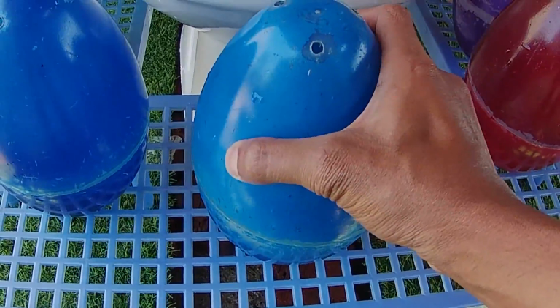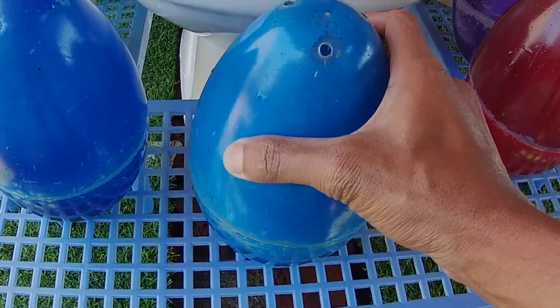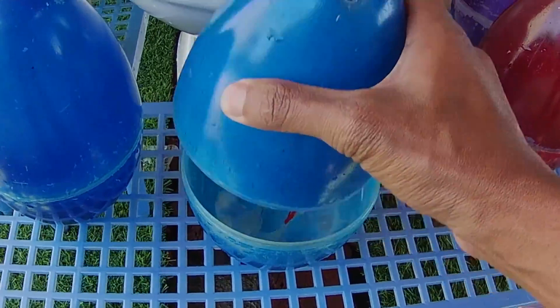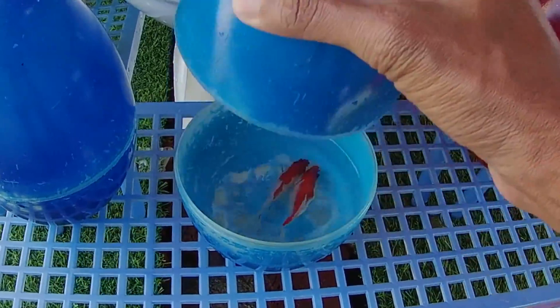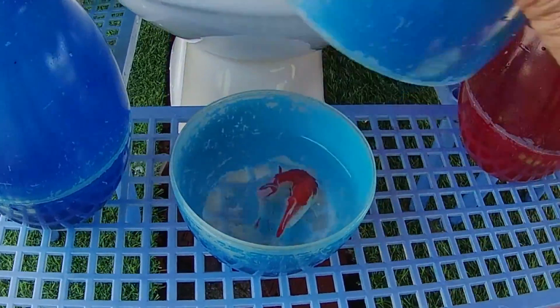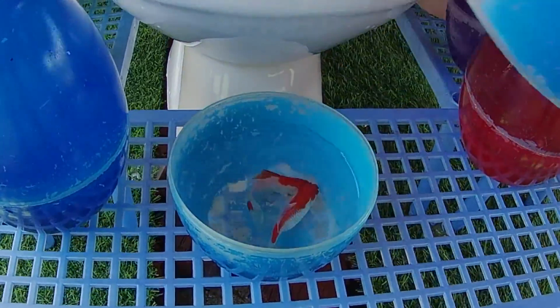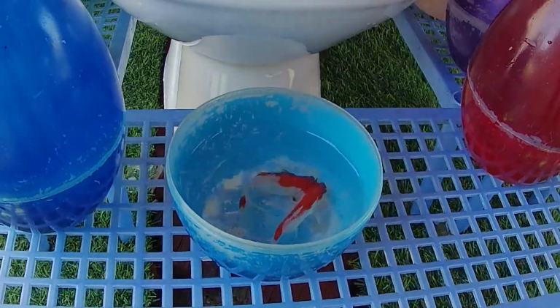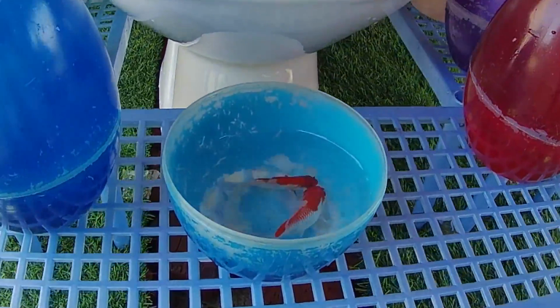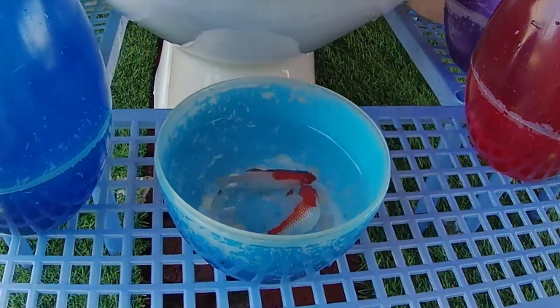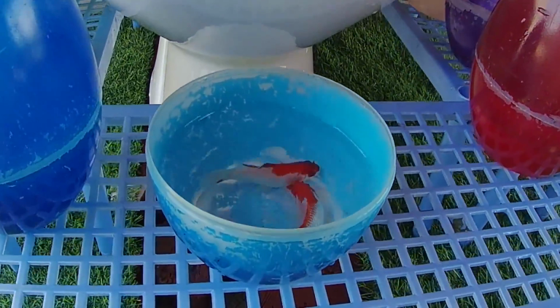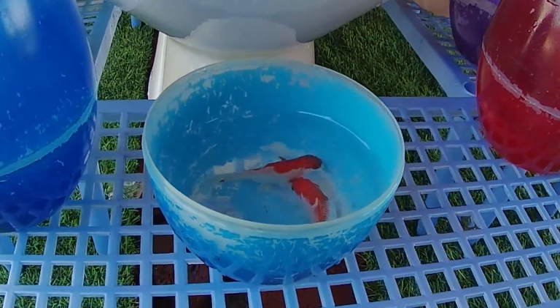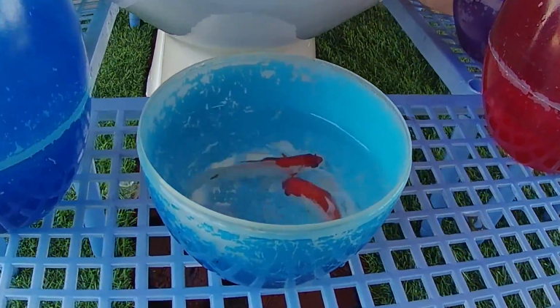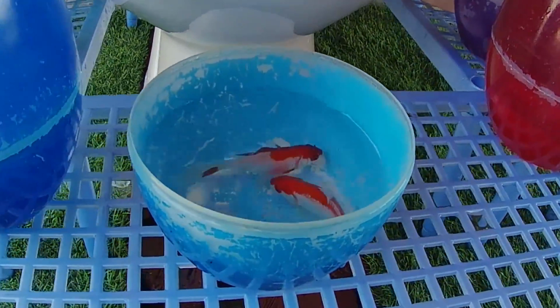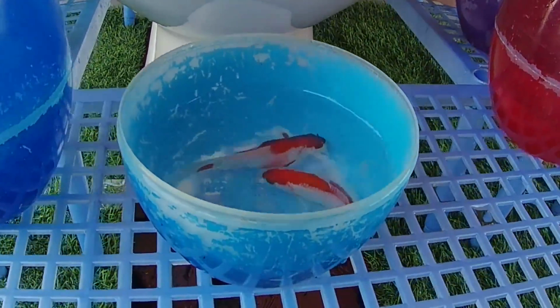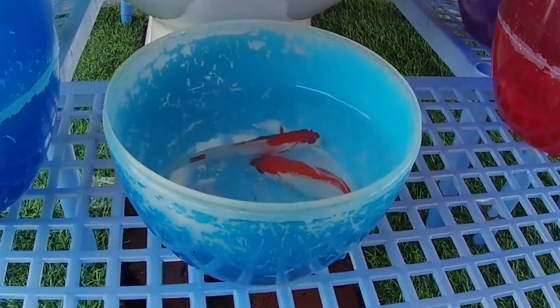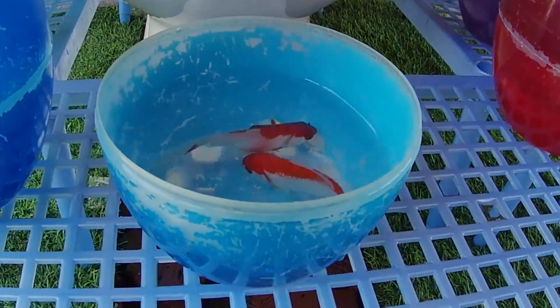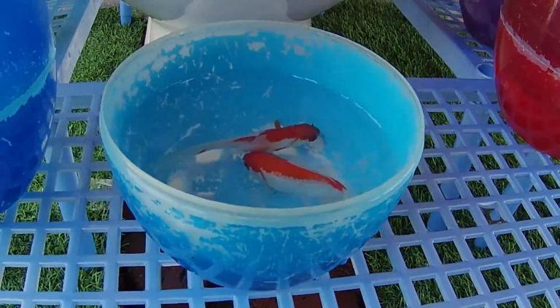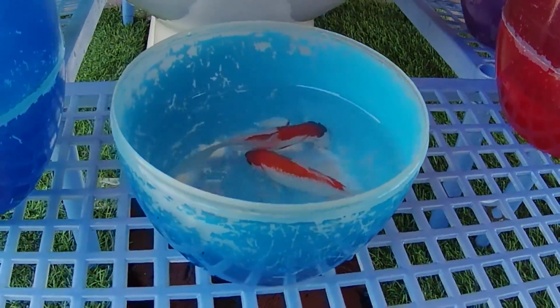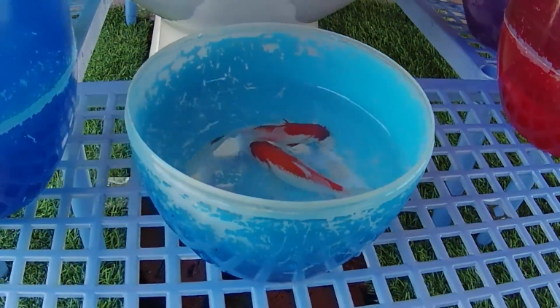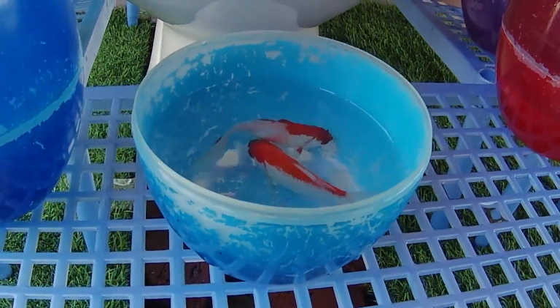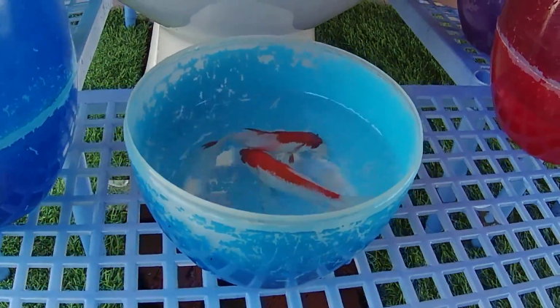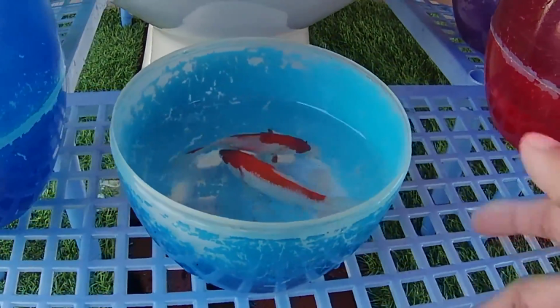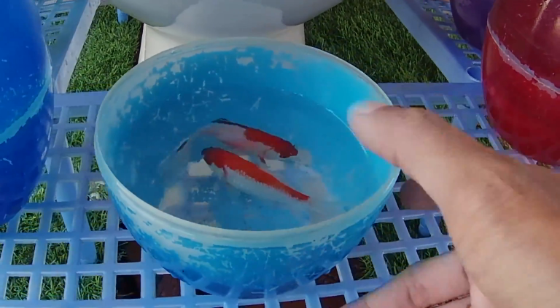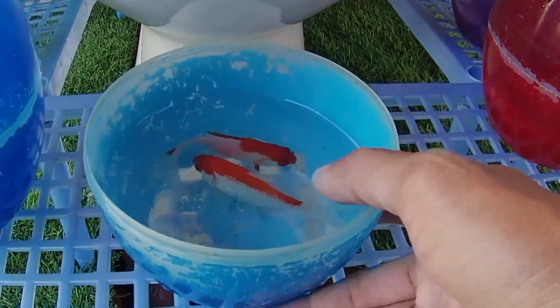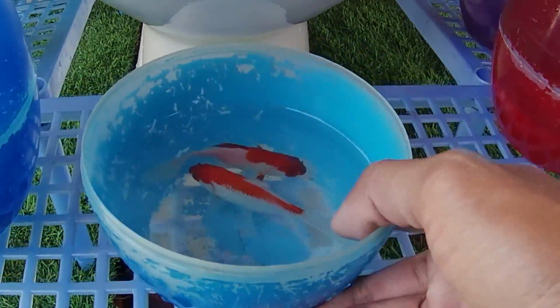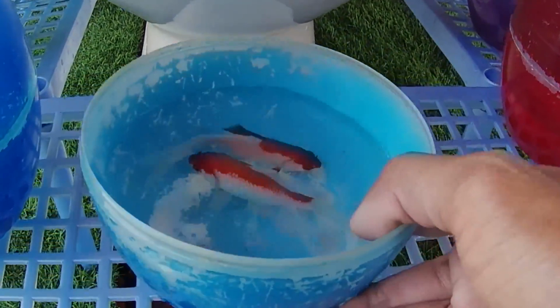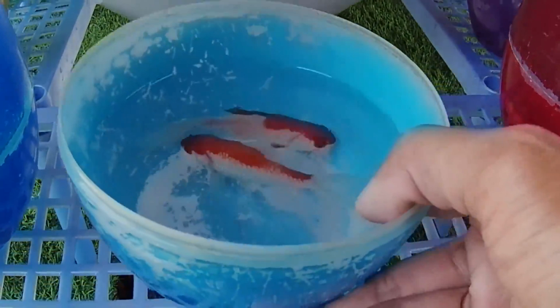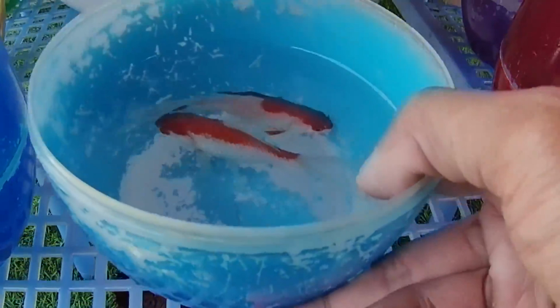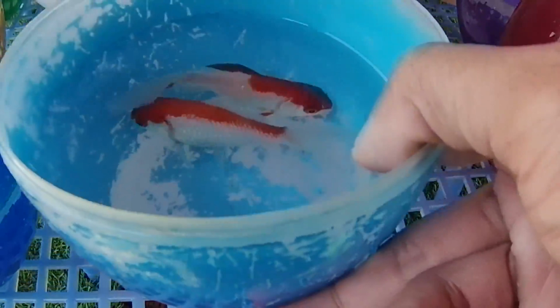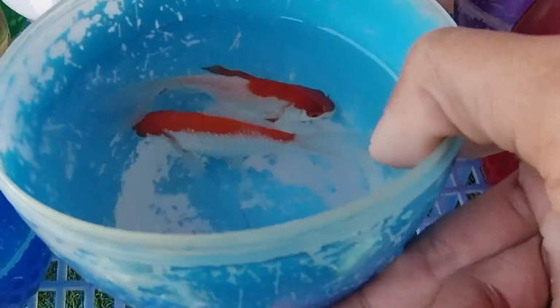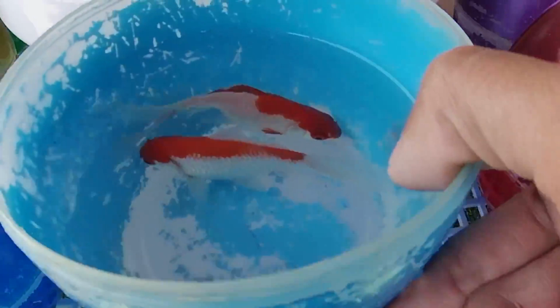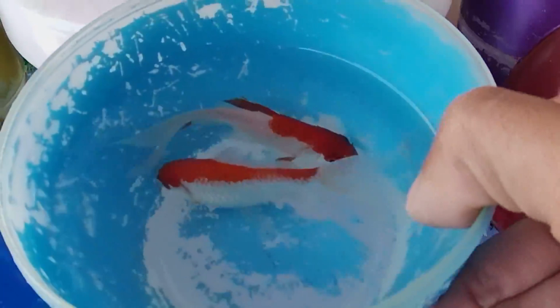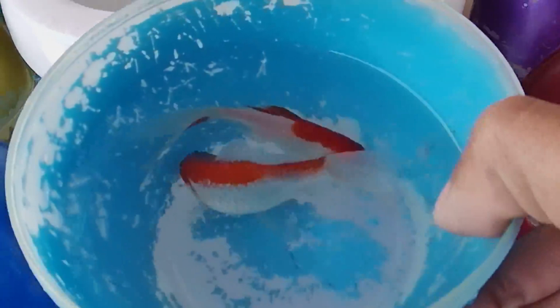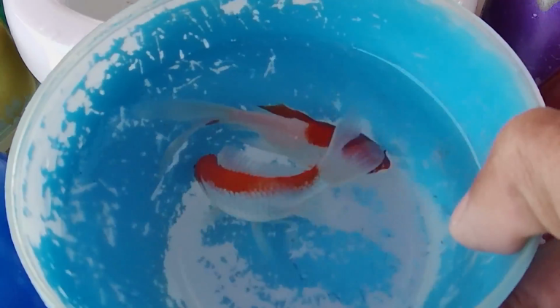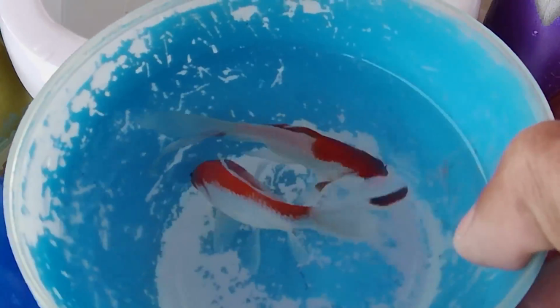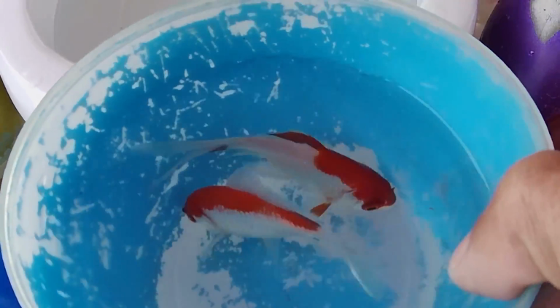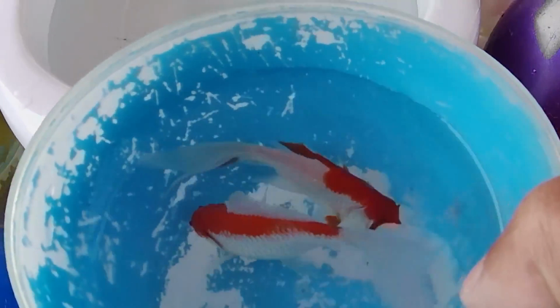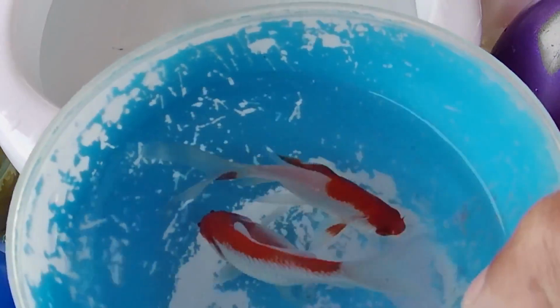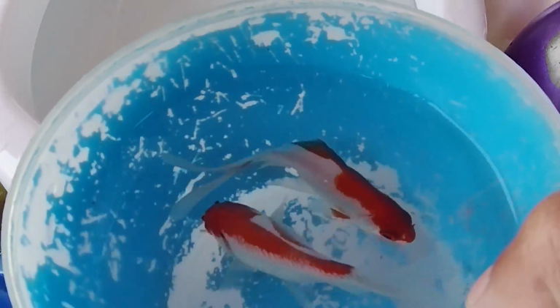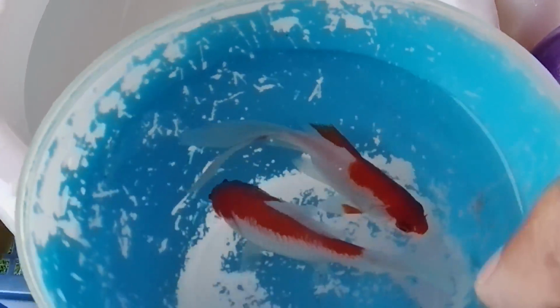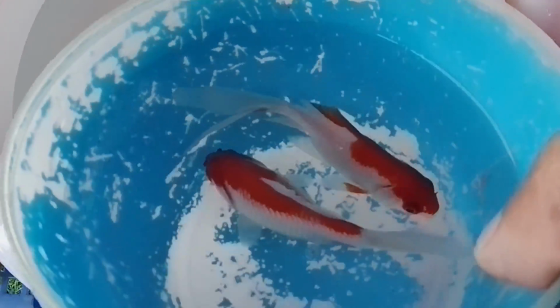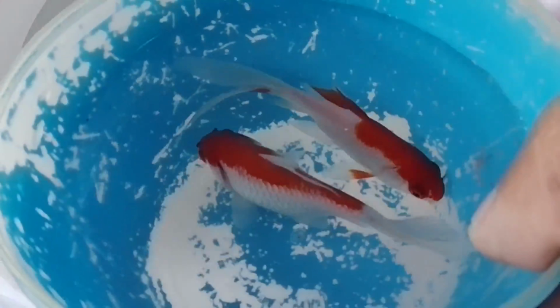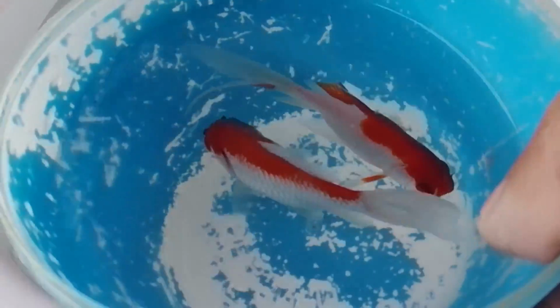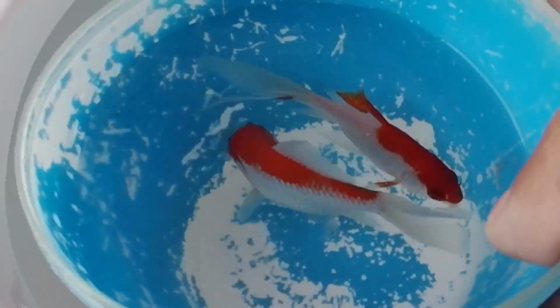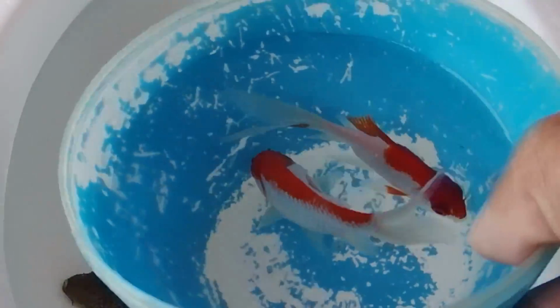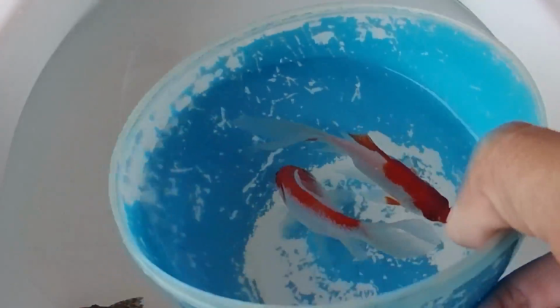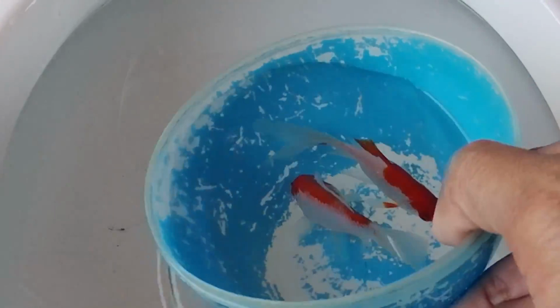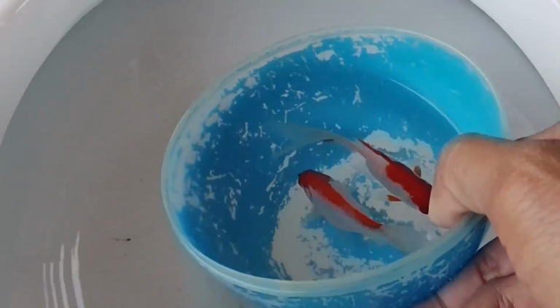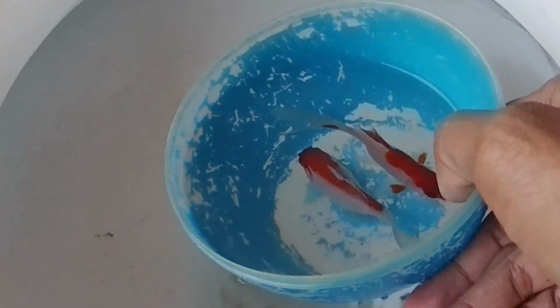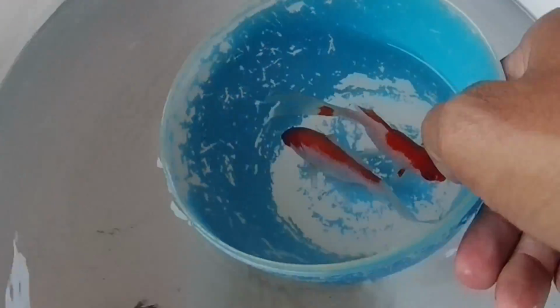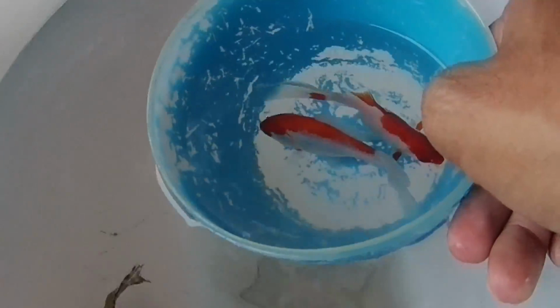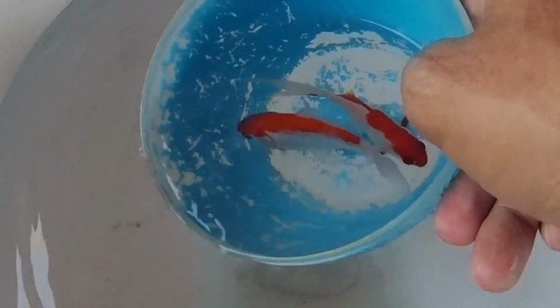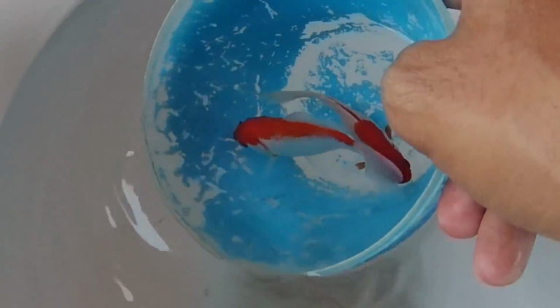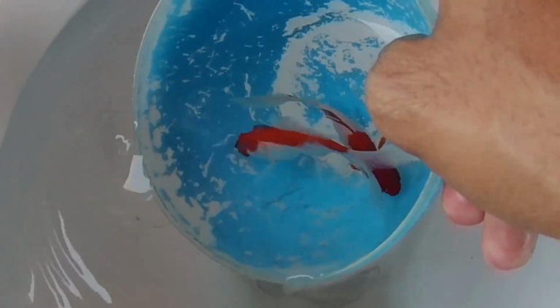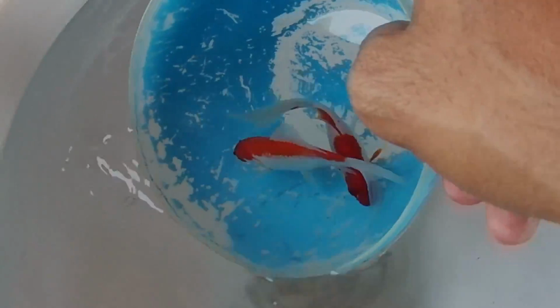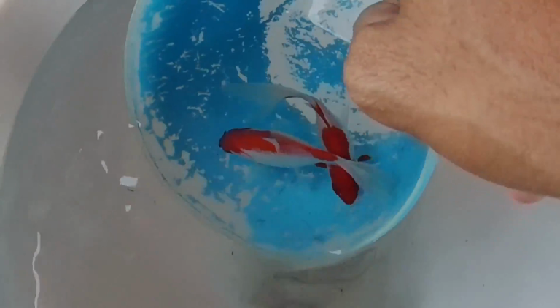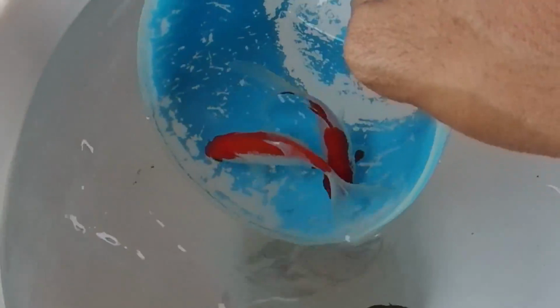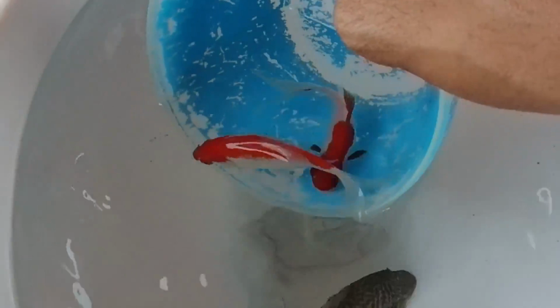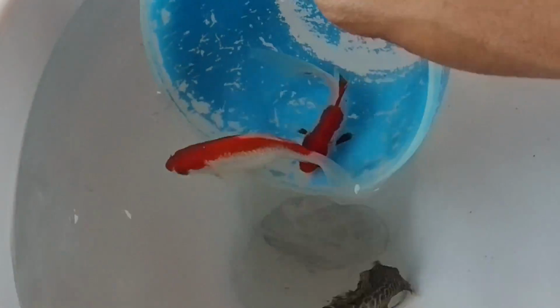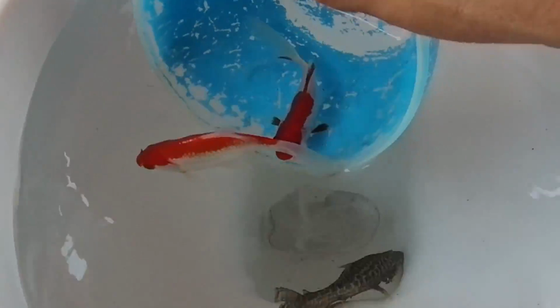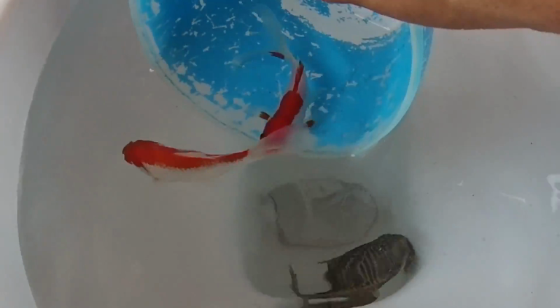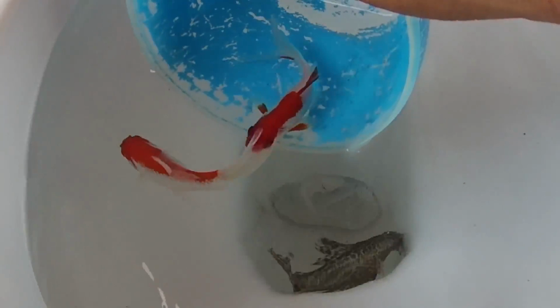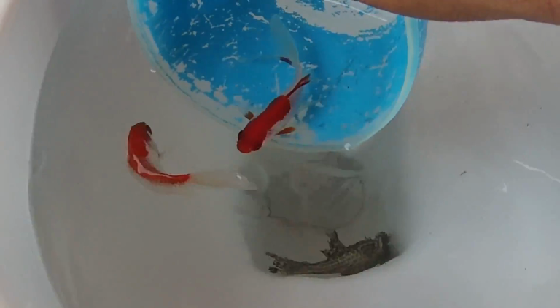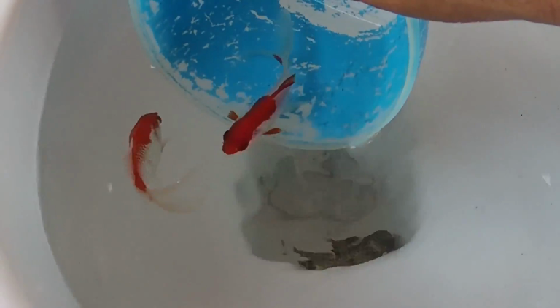Hi! Look at this. It is a combed fish. Yes!